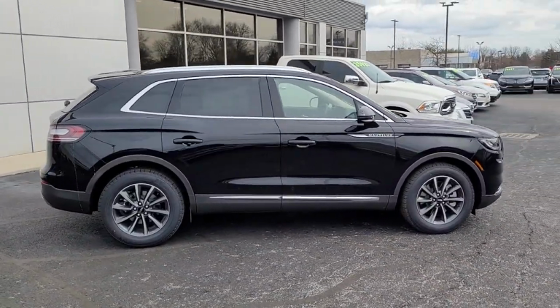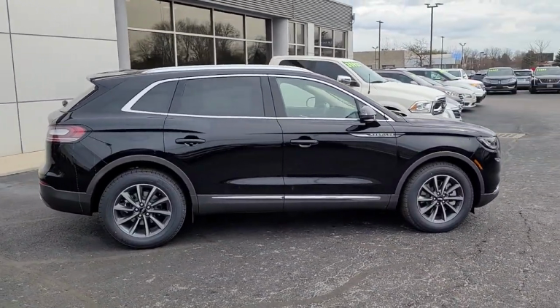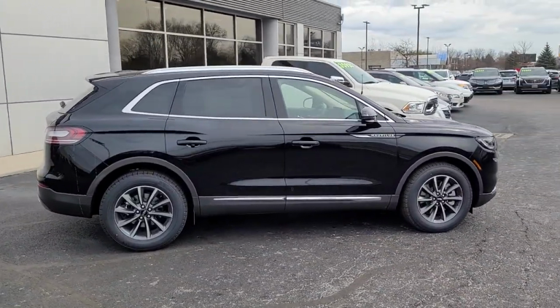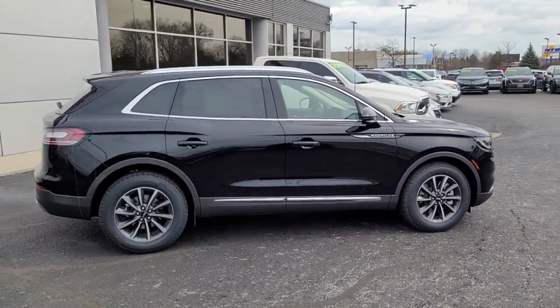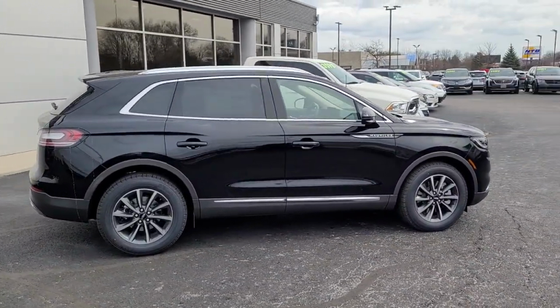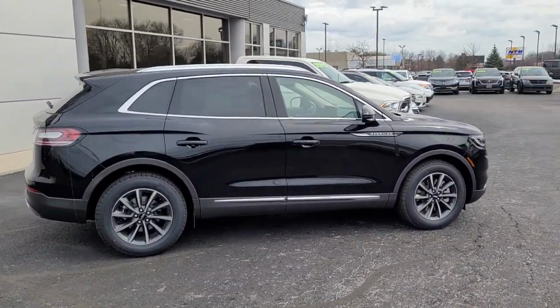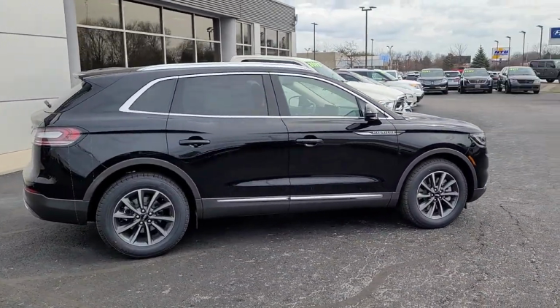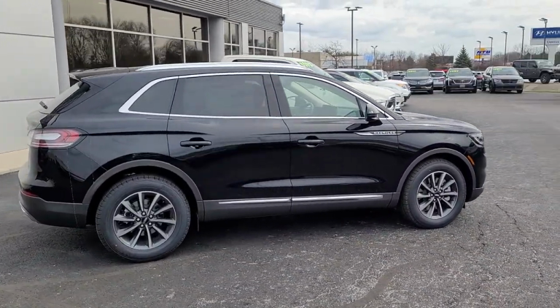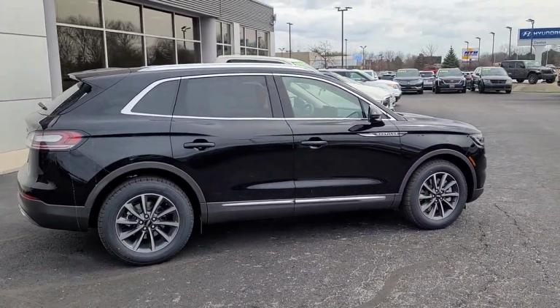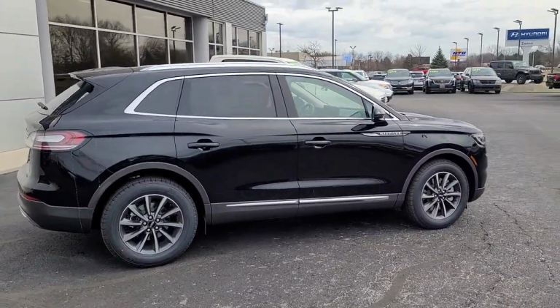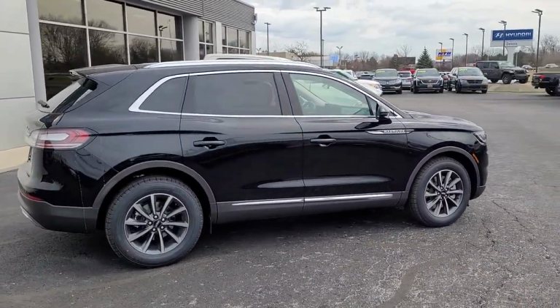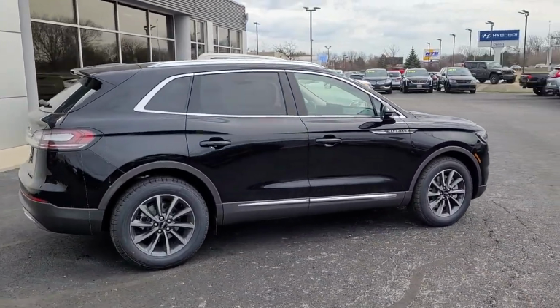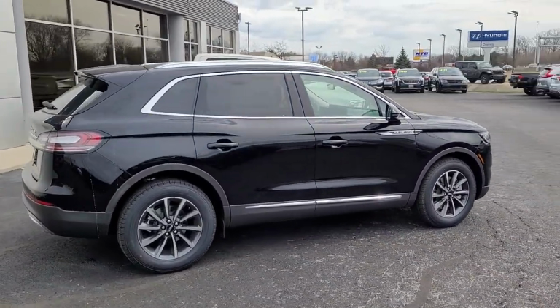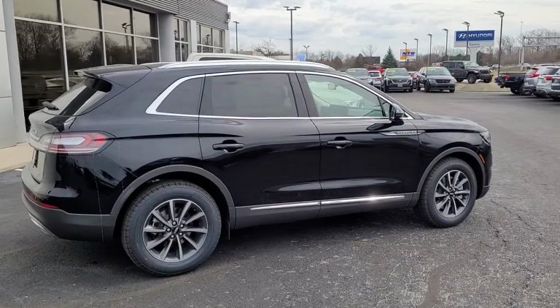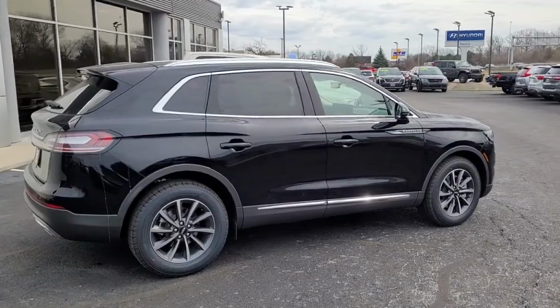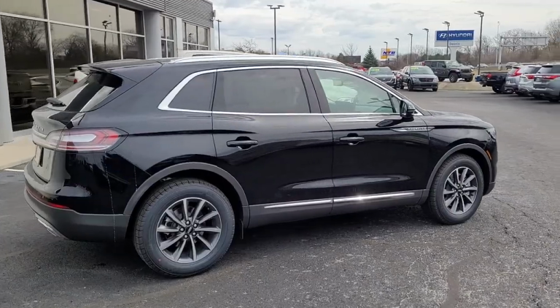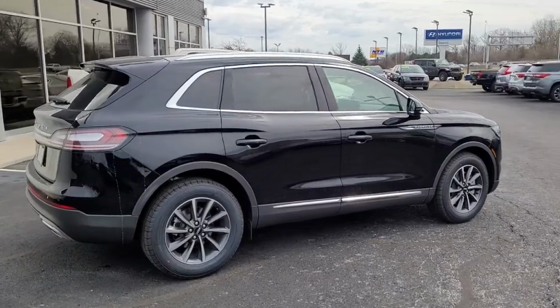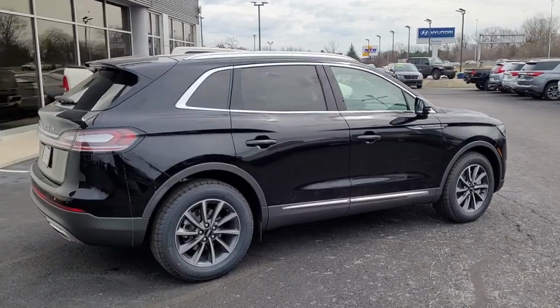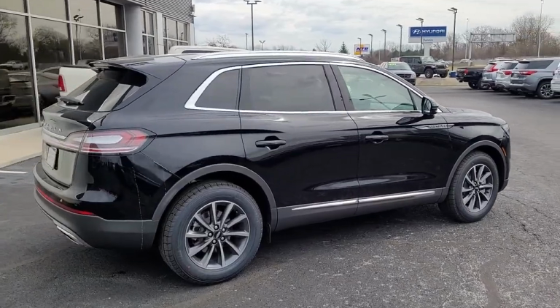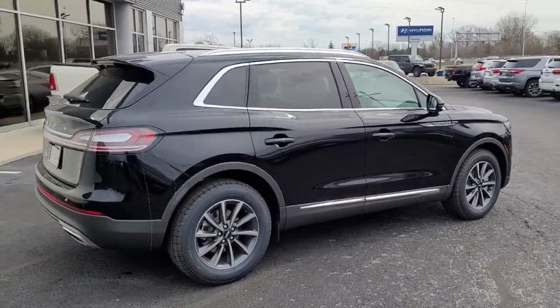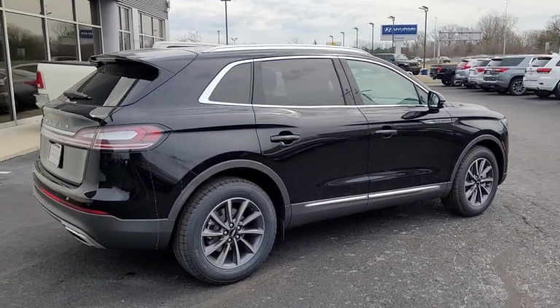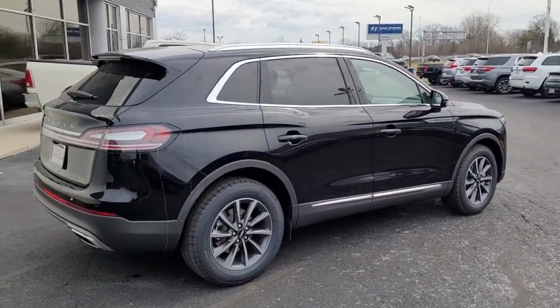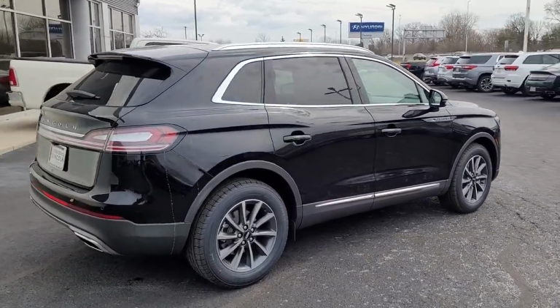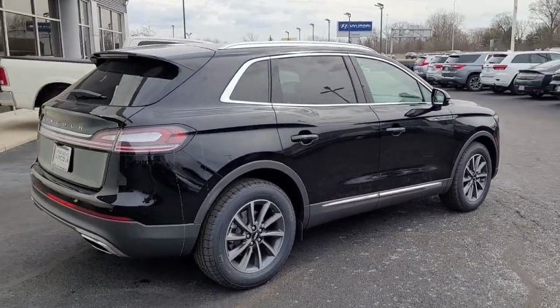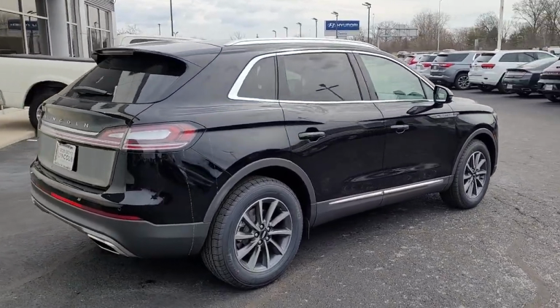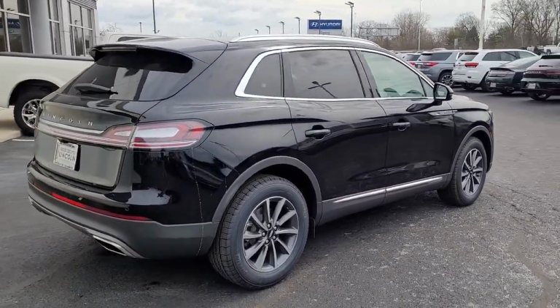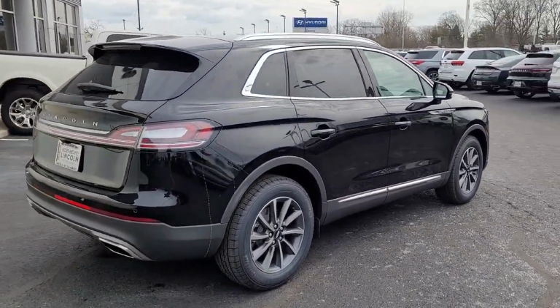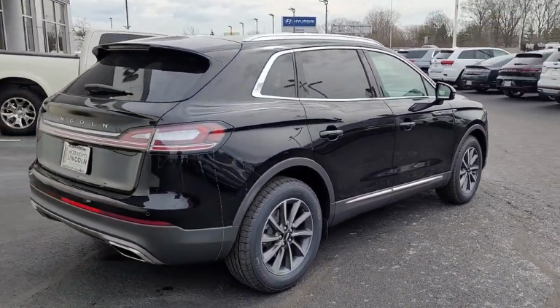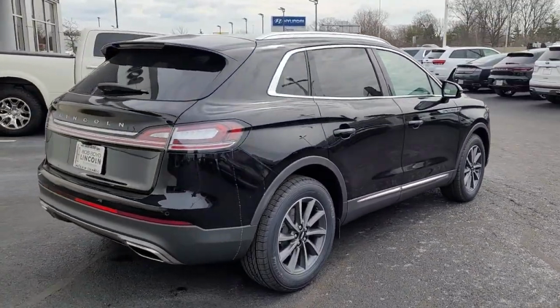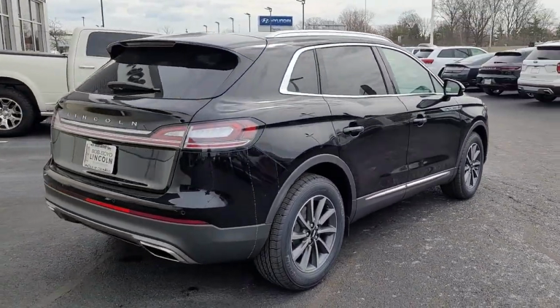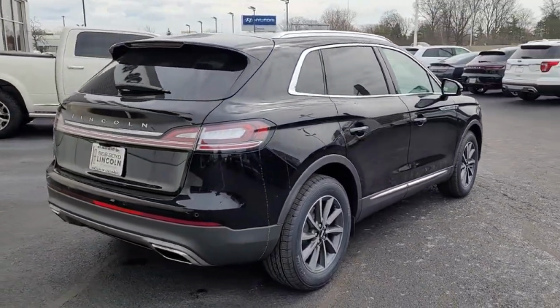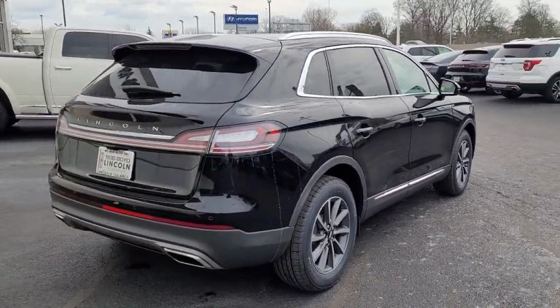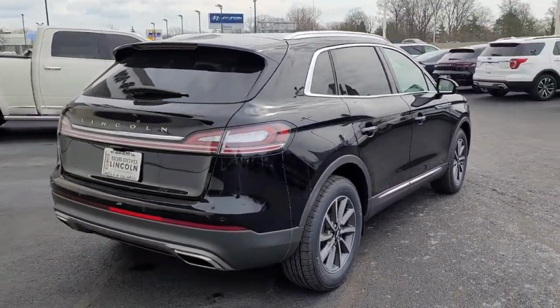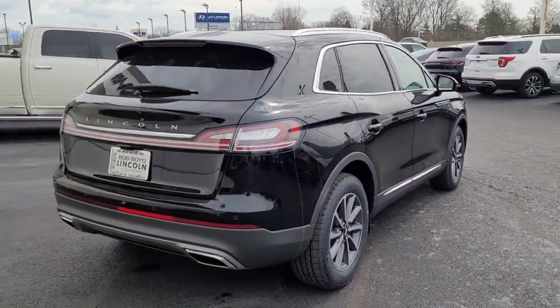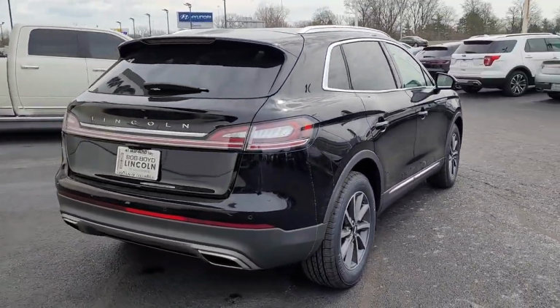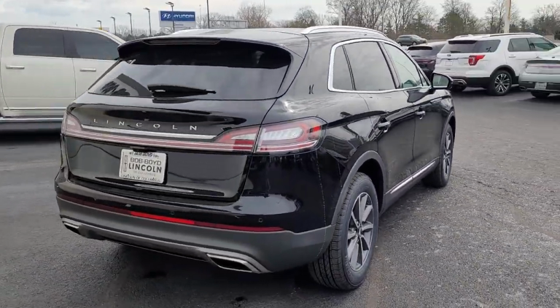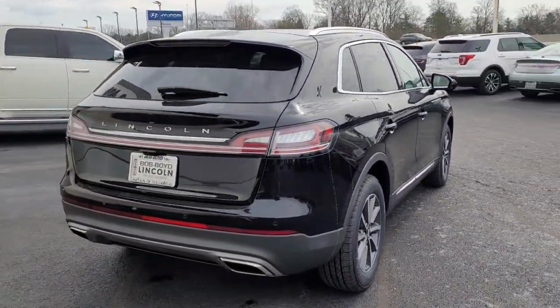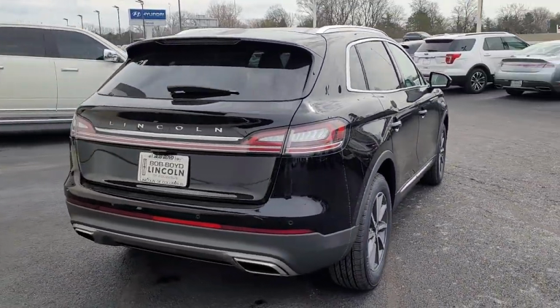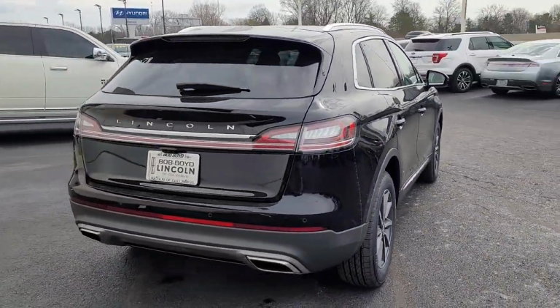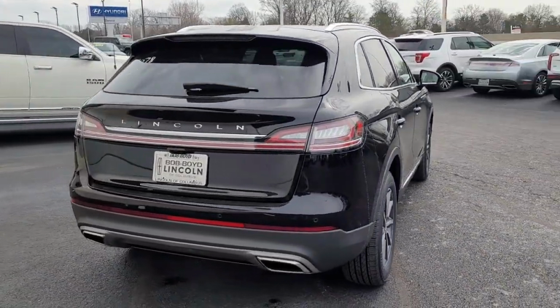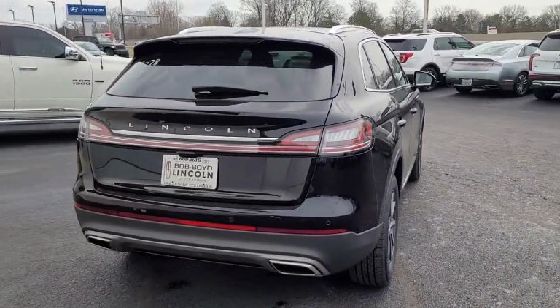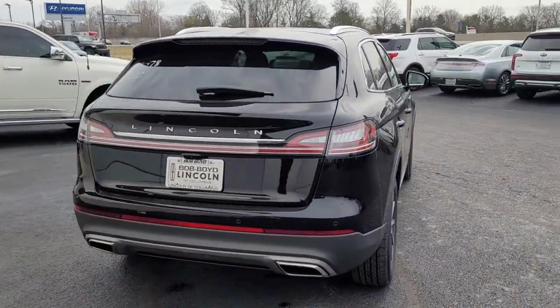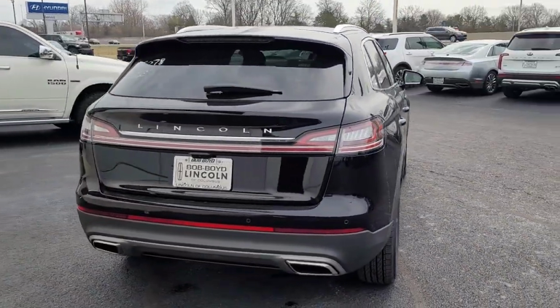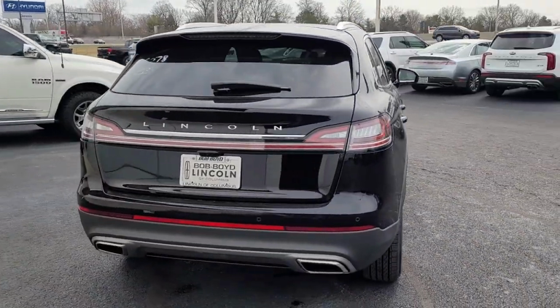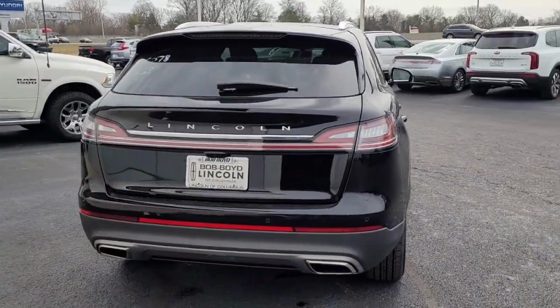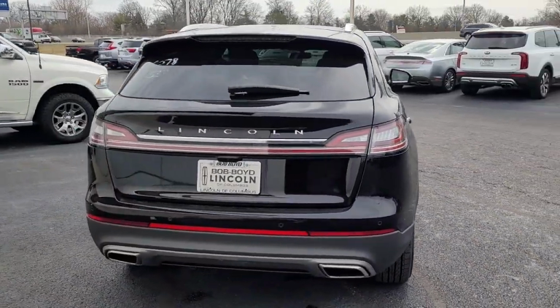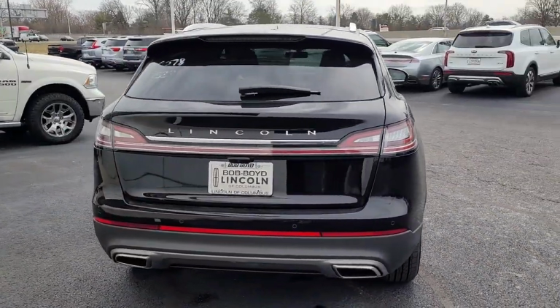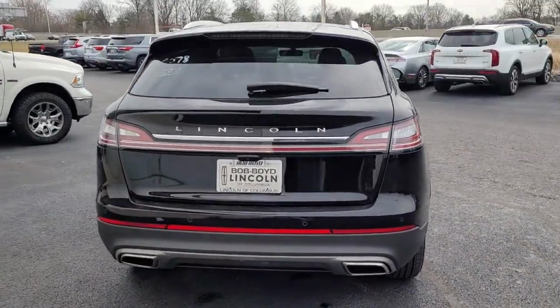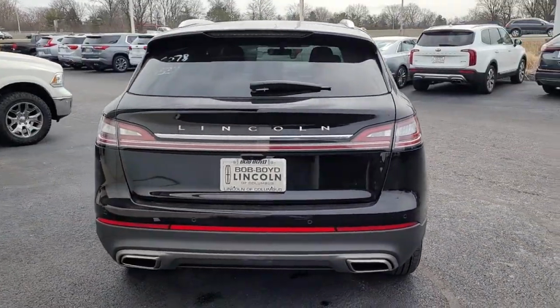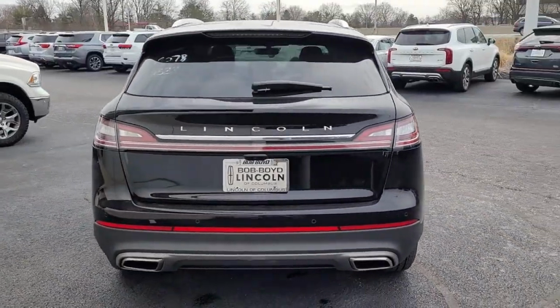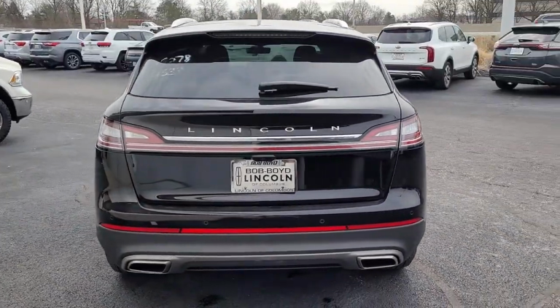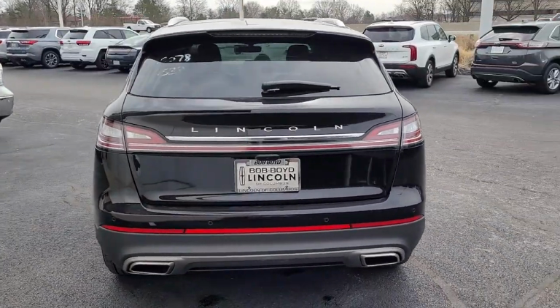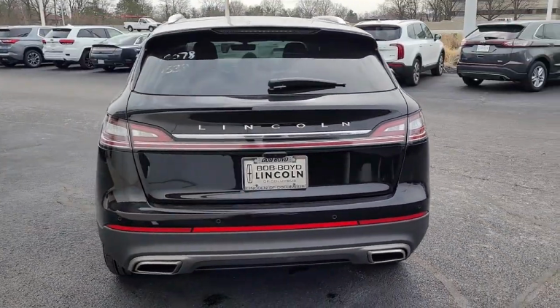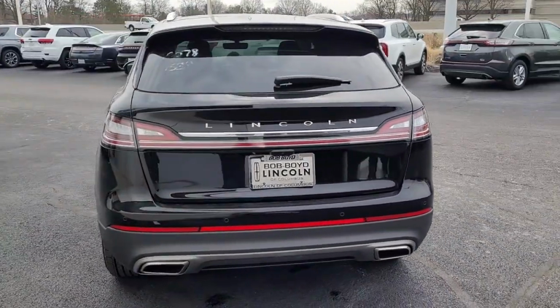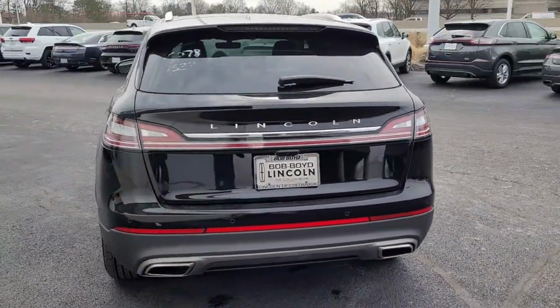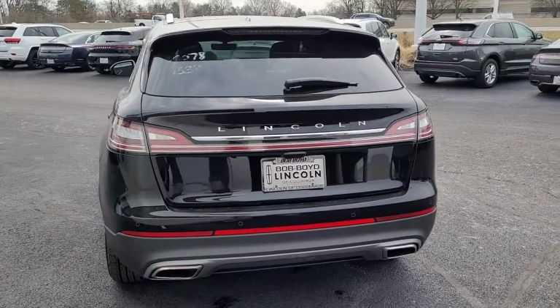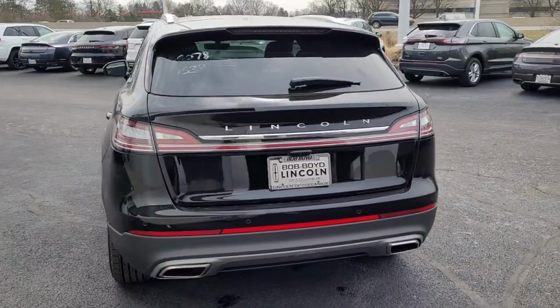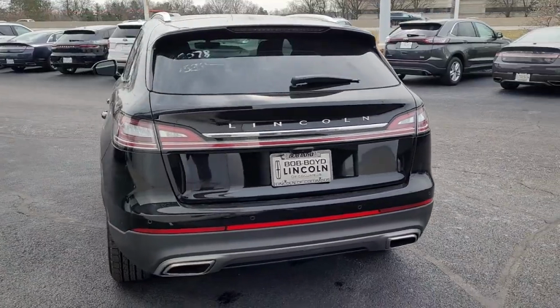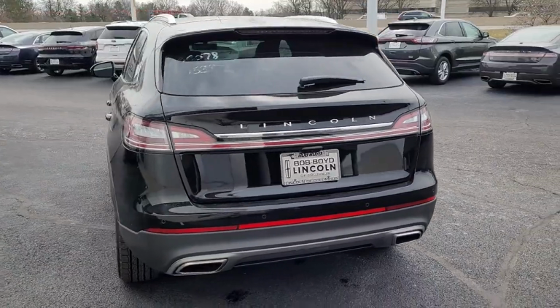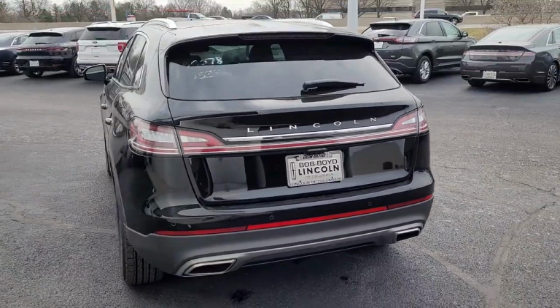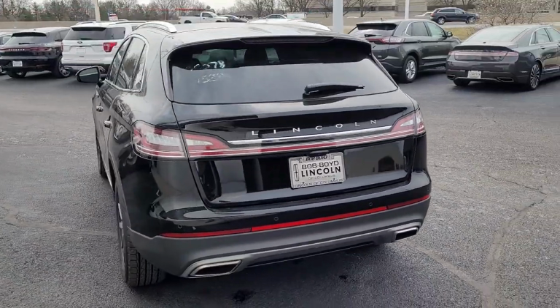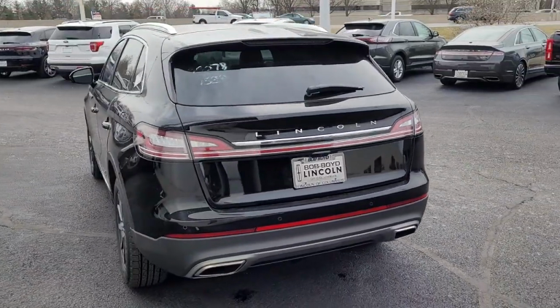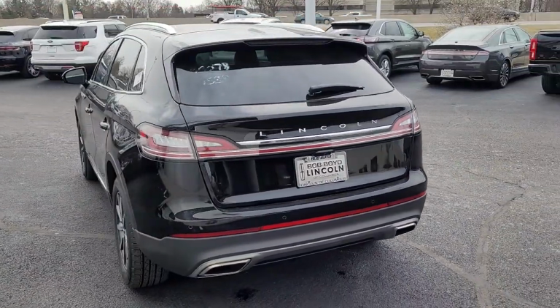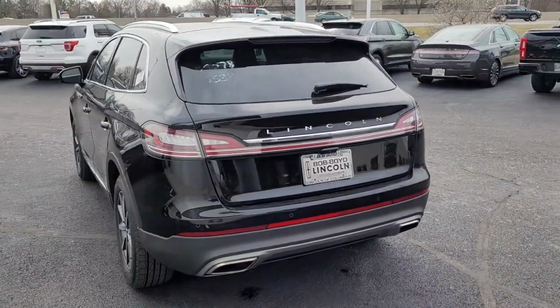With the latest tech to keep you safe and entertained, a wealth of creature comforts, and ample cargo capacity, you'll look forward to every drive.